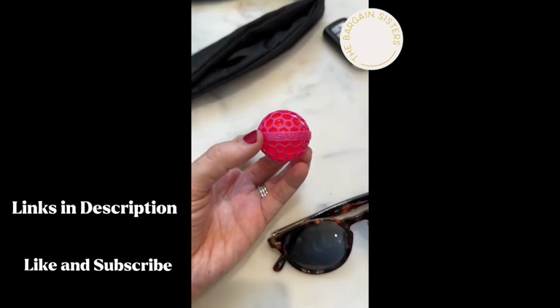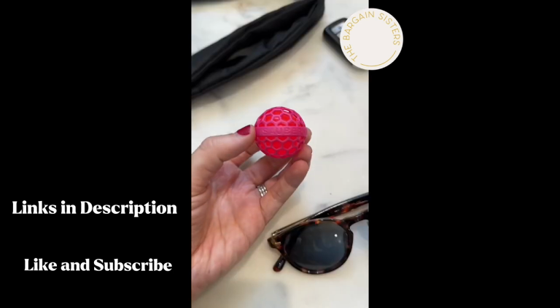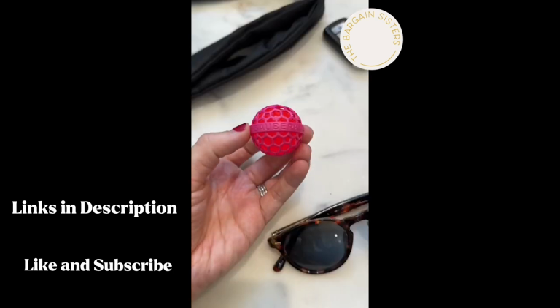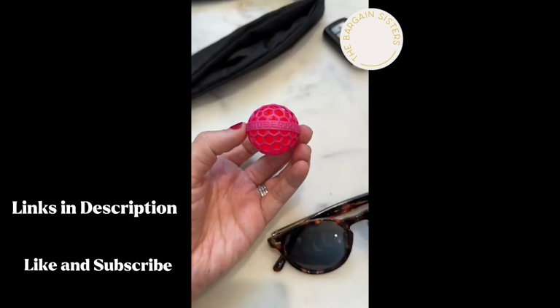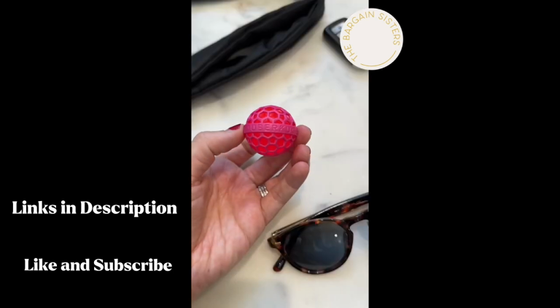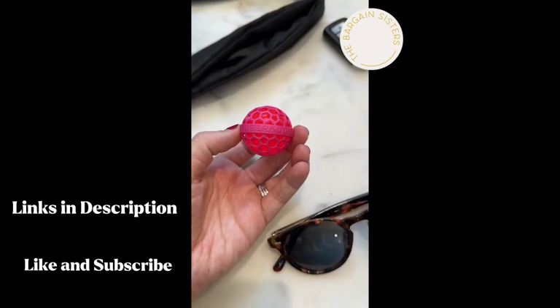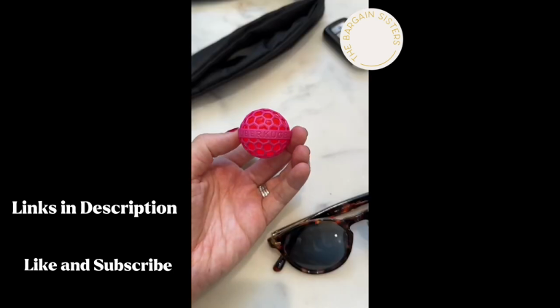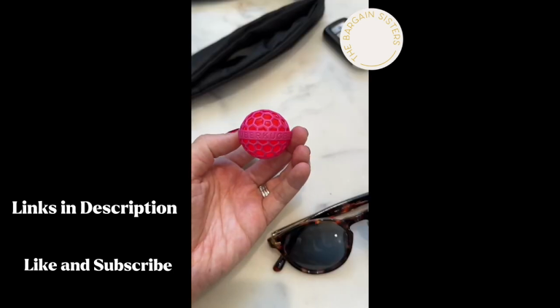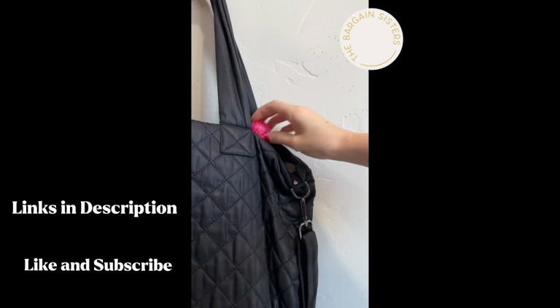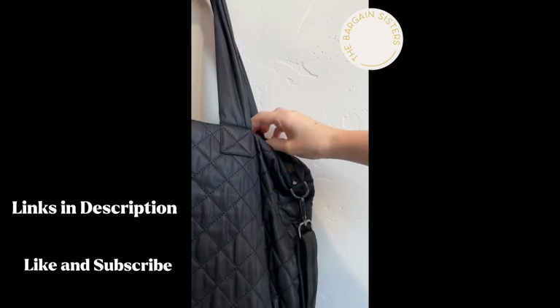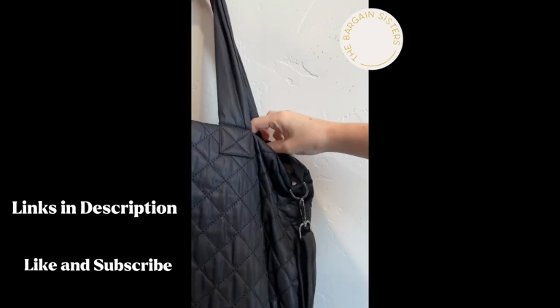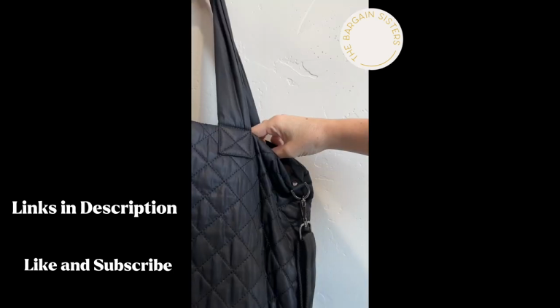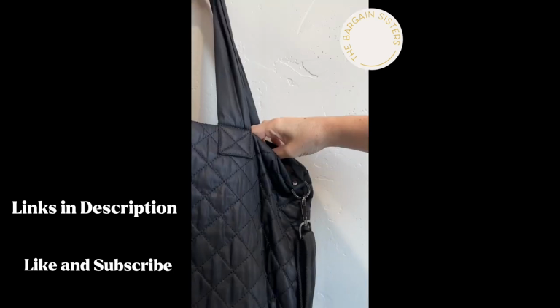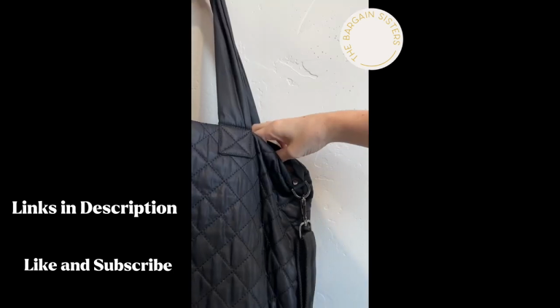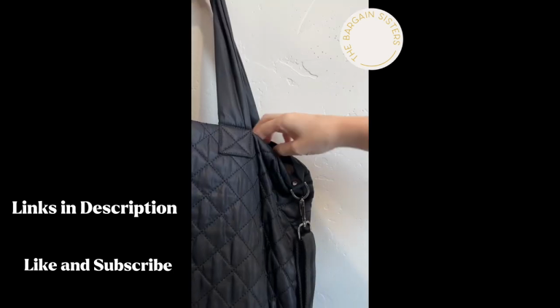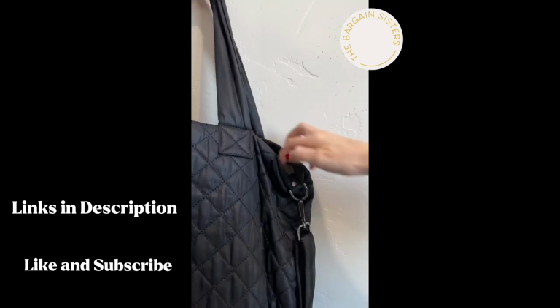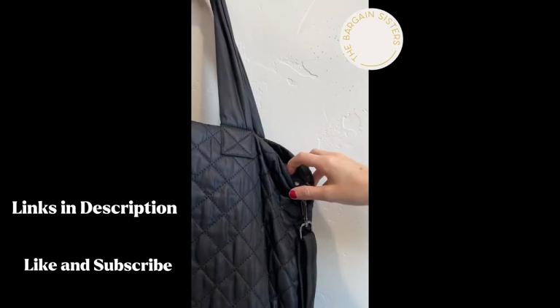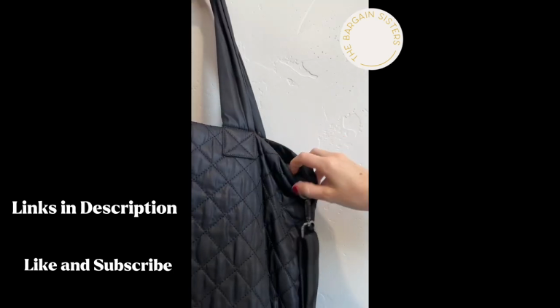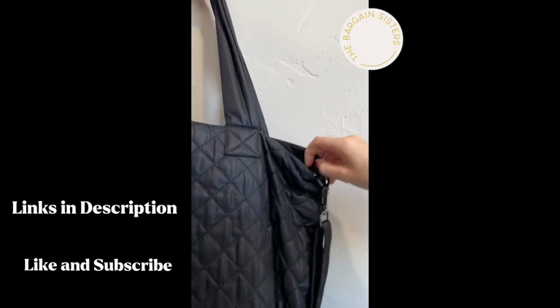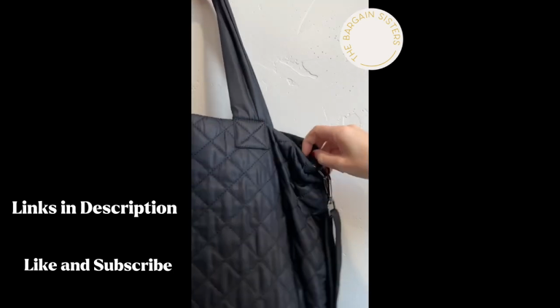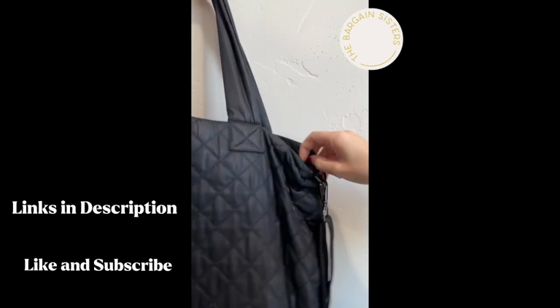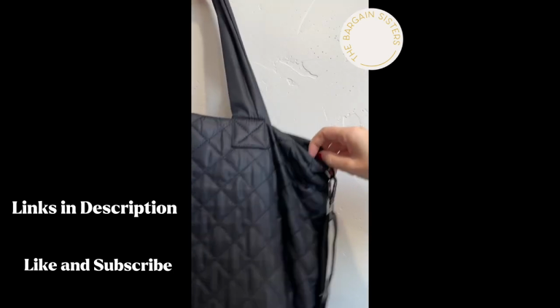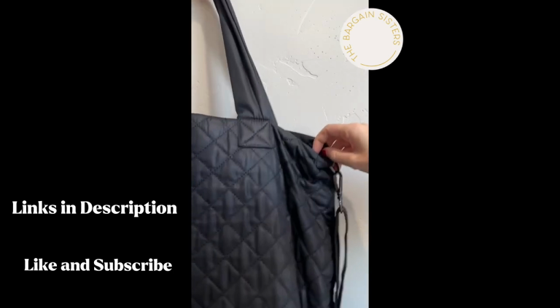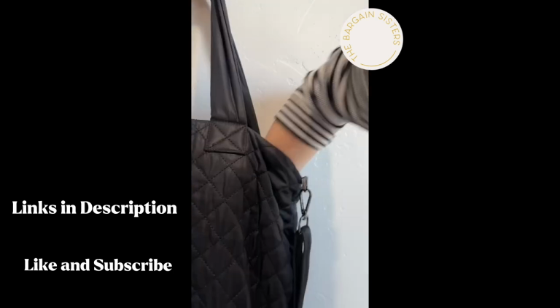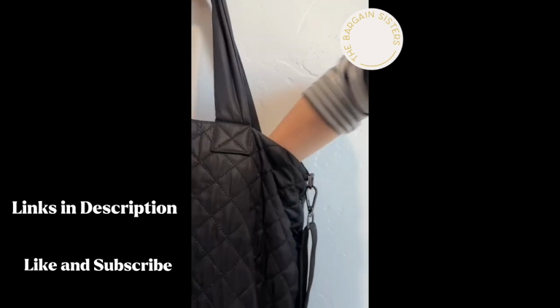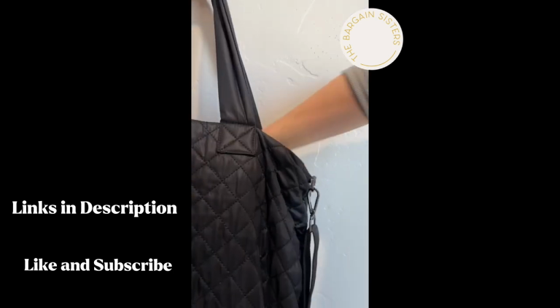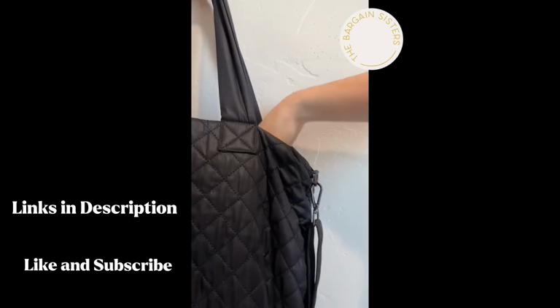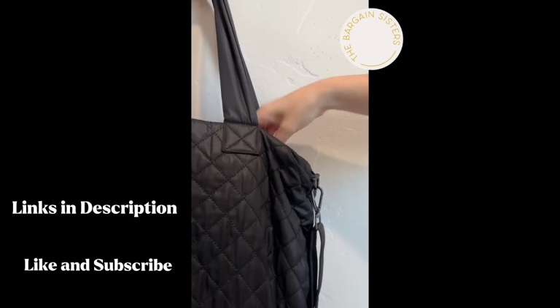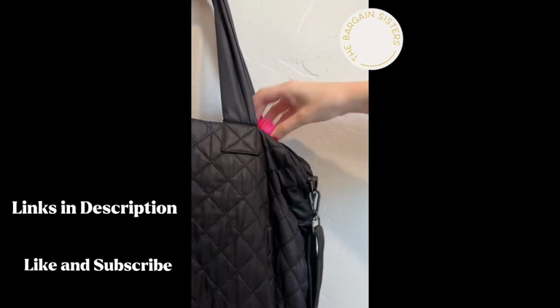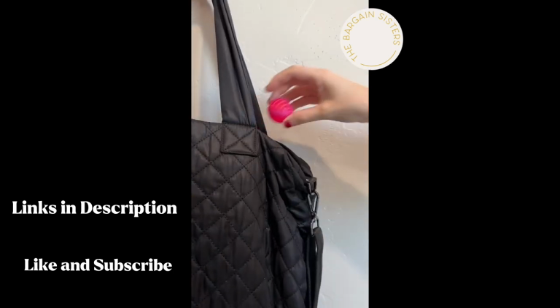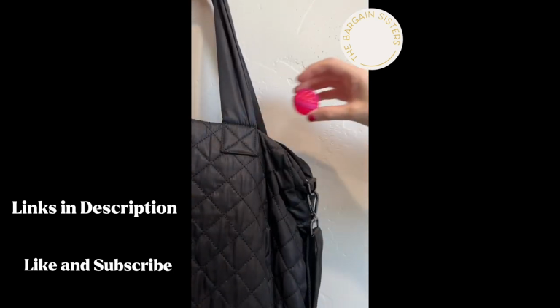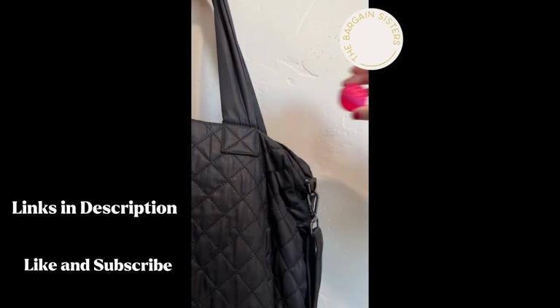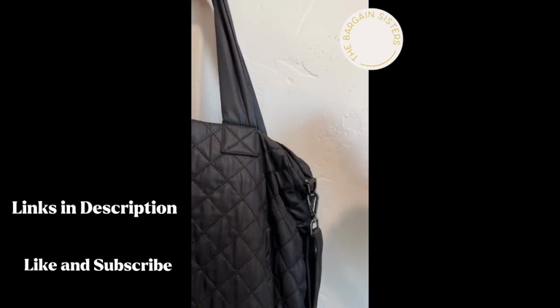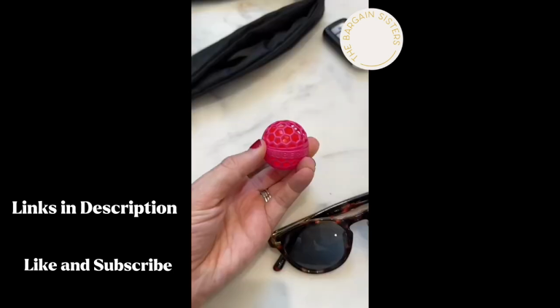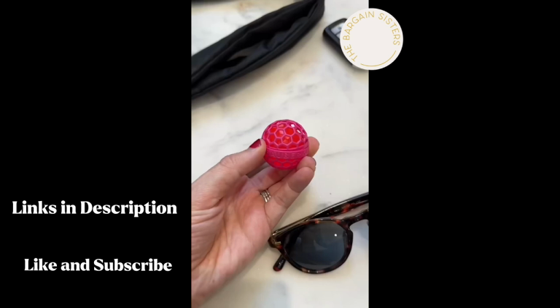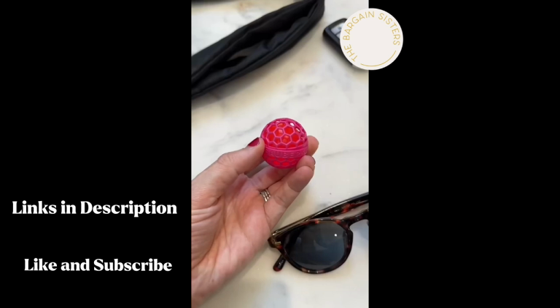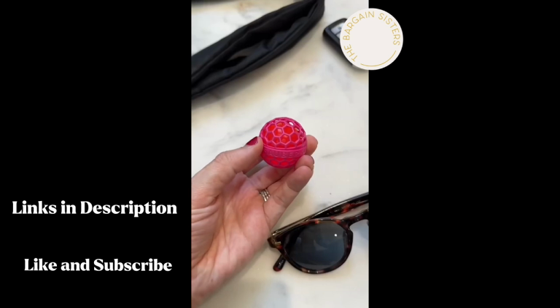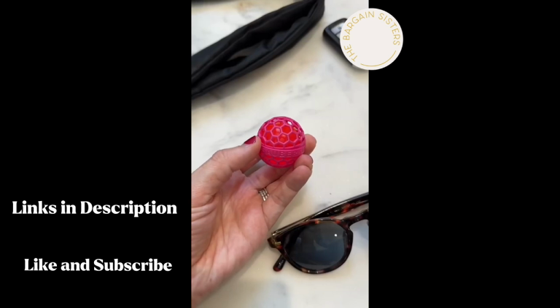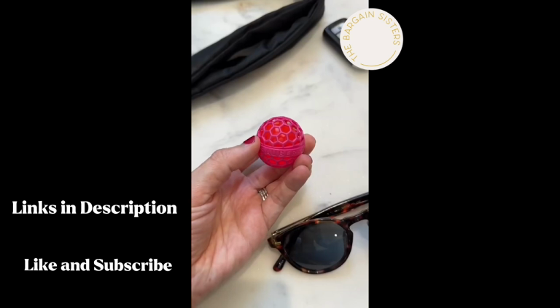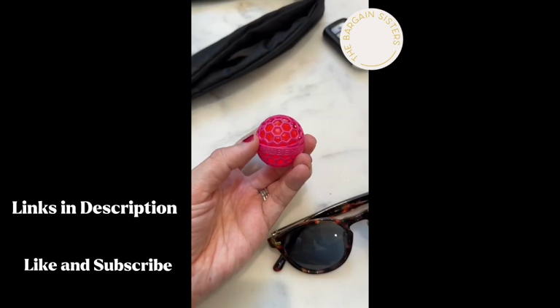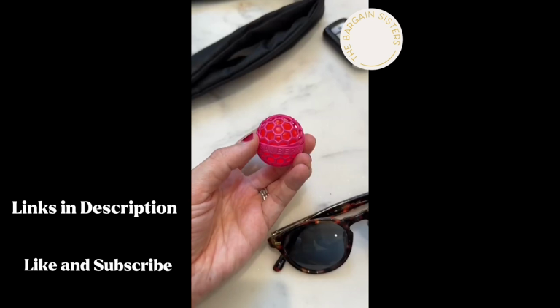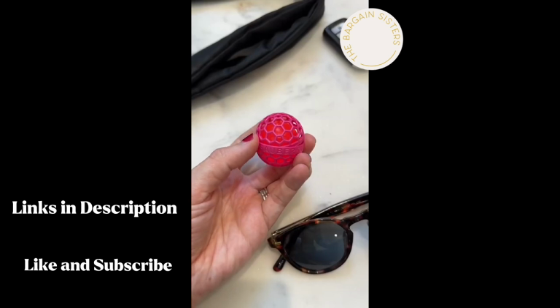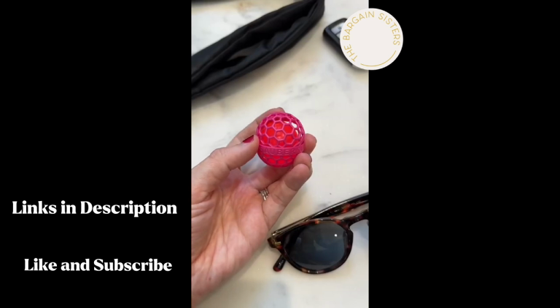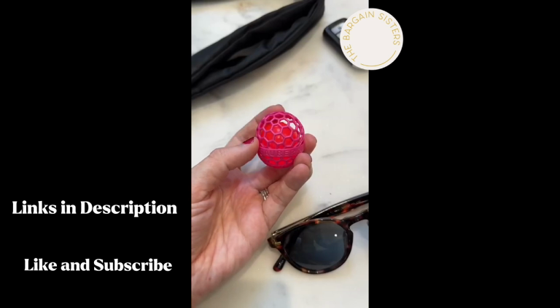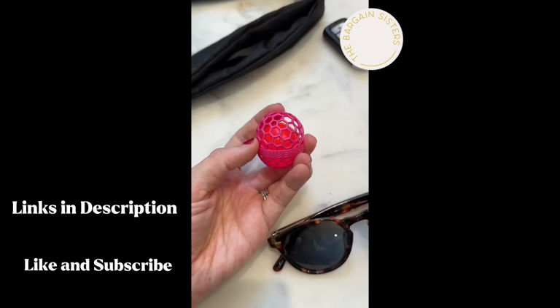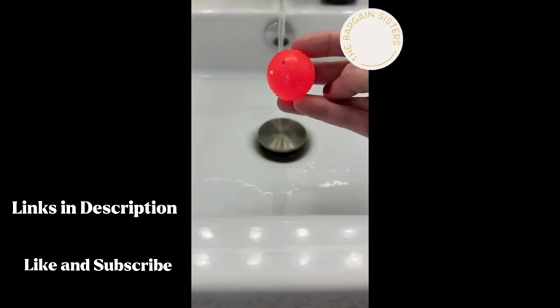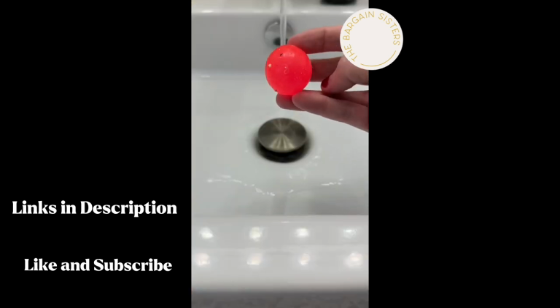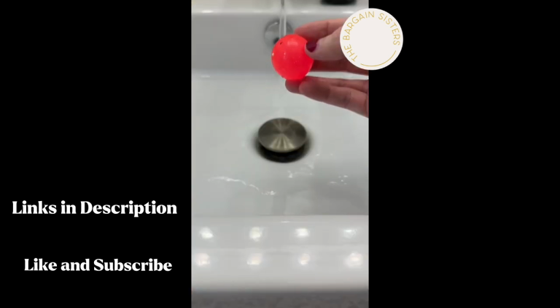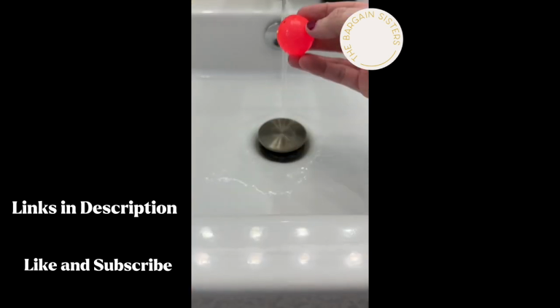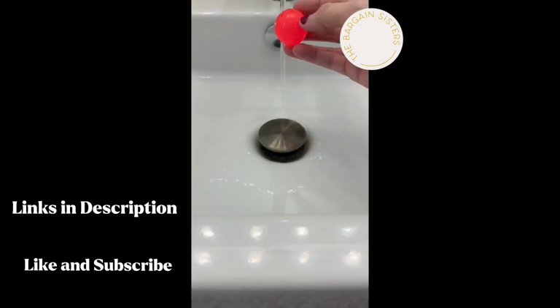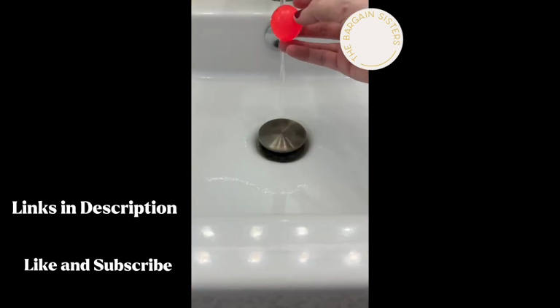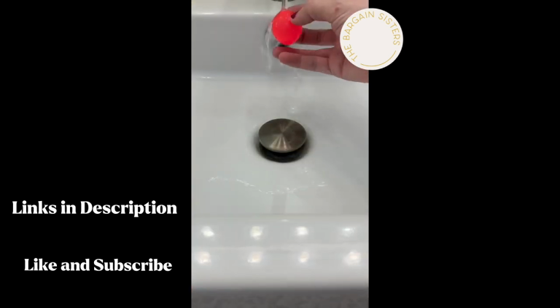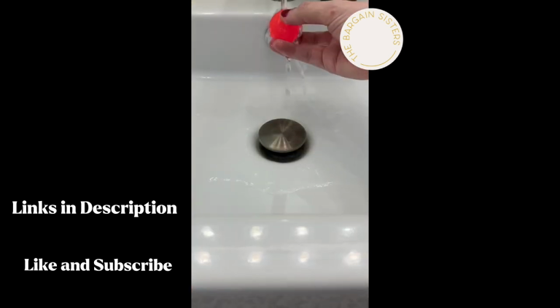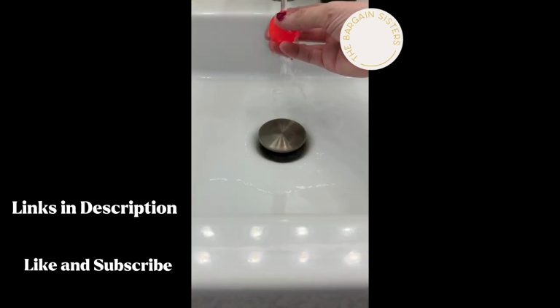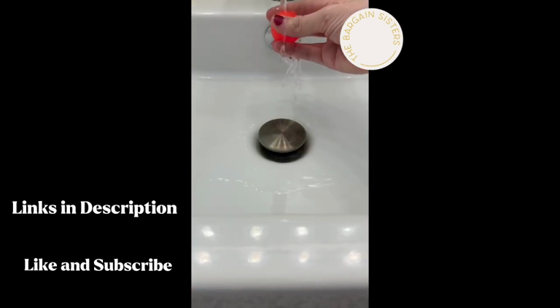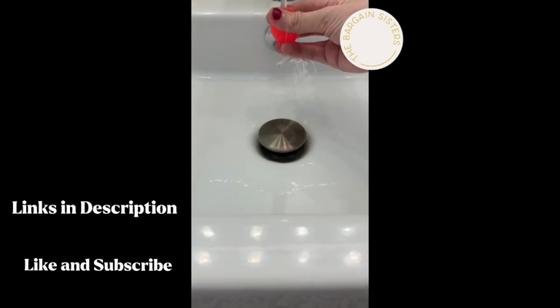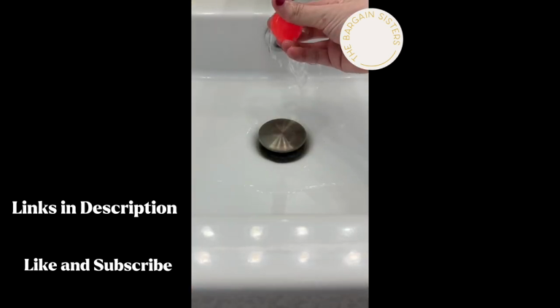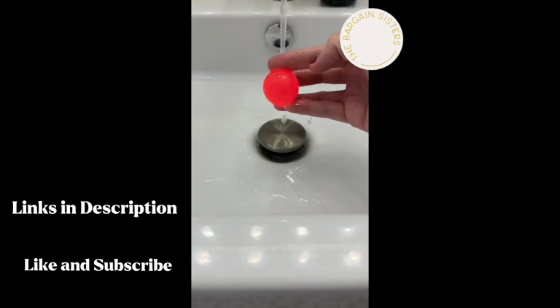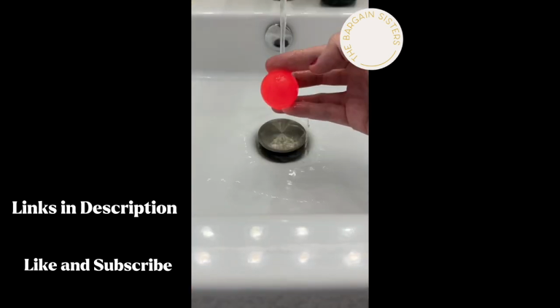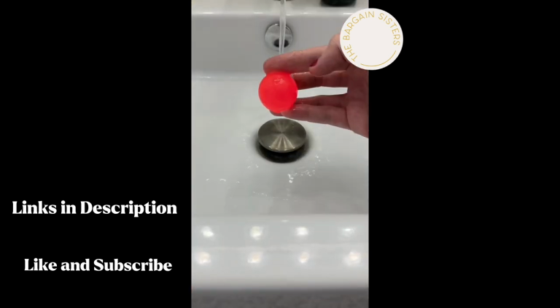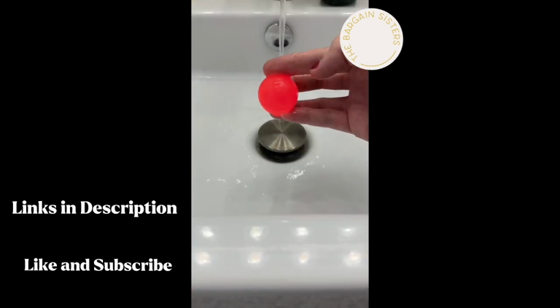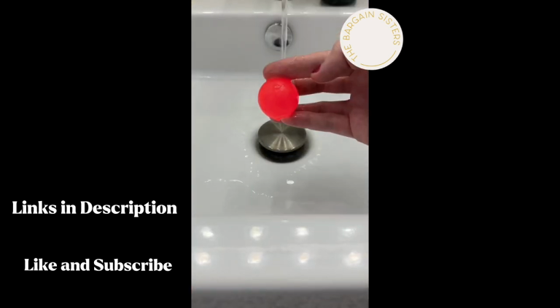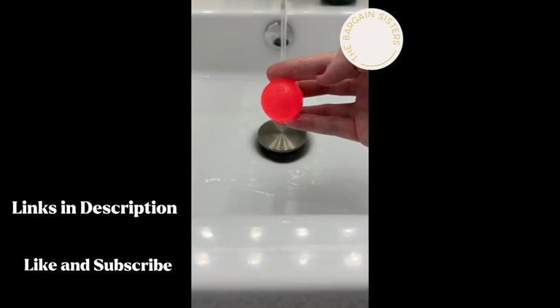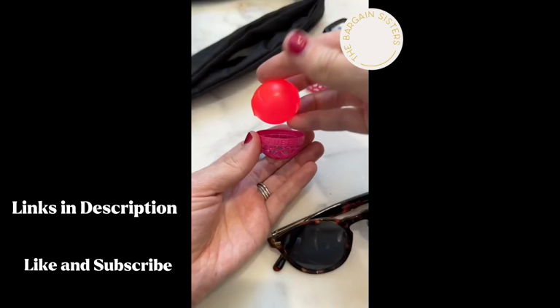This ball cleans your purse, diaper bag, backpack, or makeup bag, all while the bag is in use. Plus, we love that it is reusable.